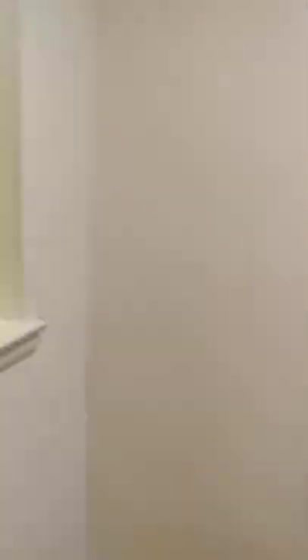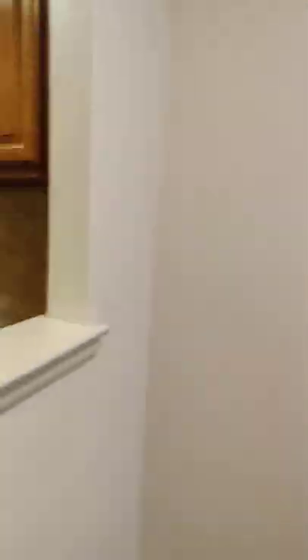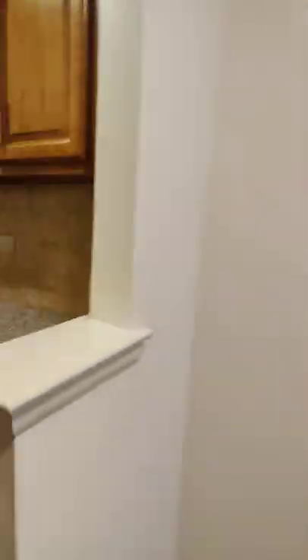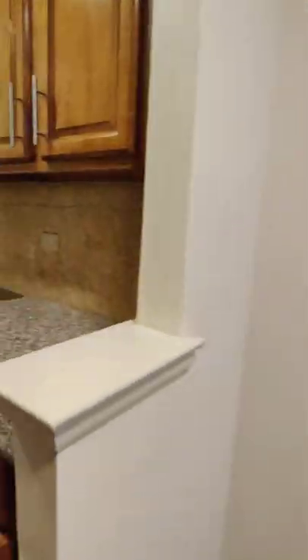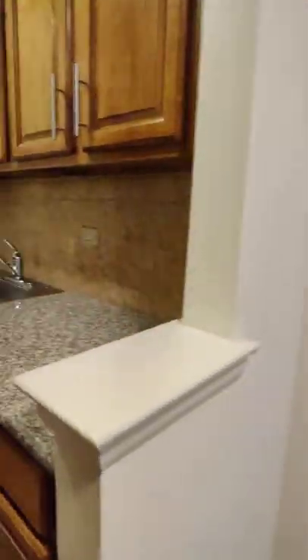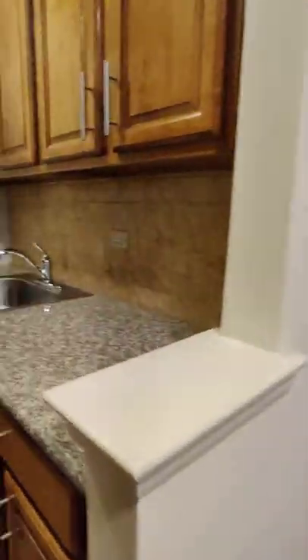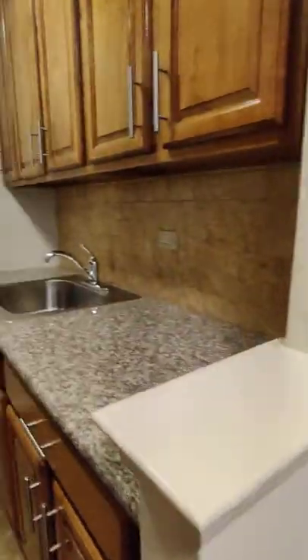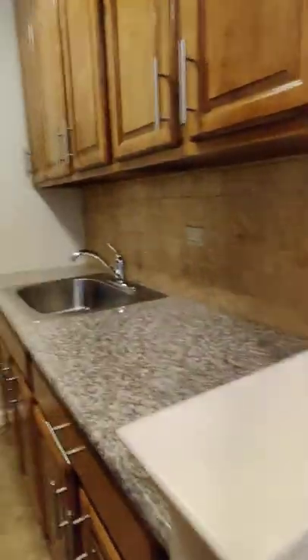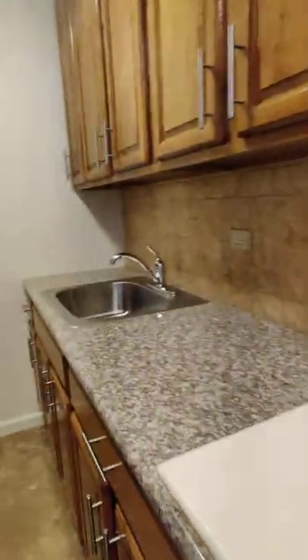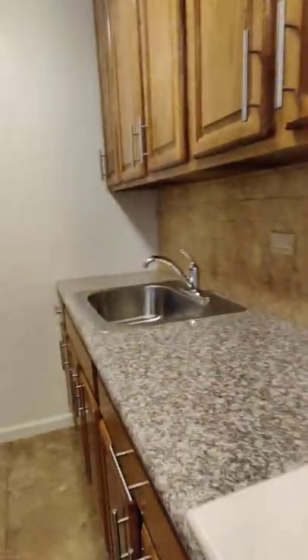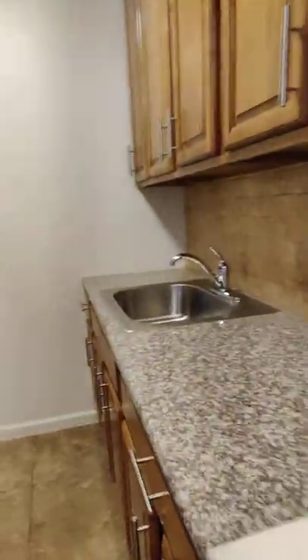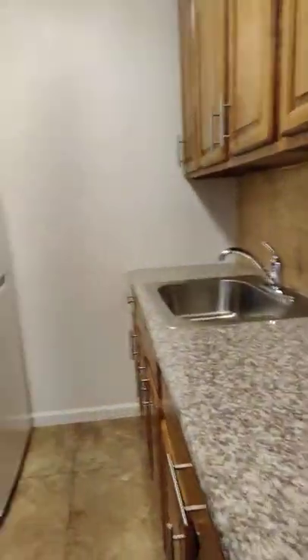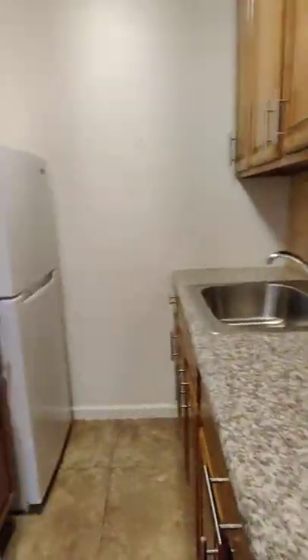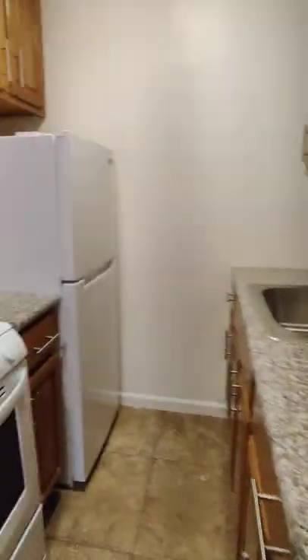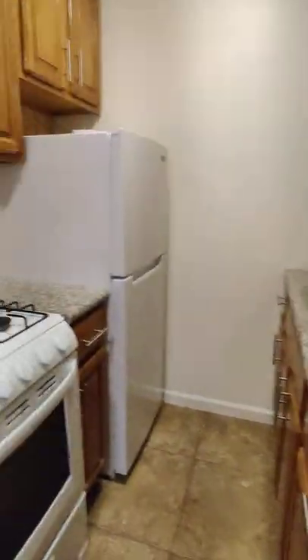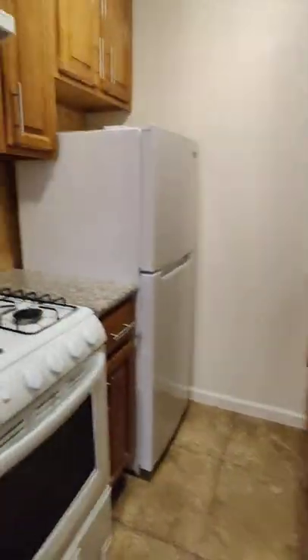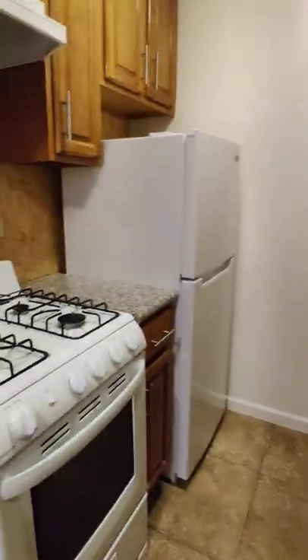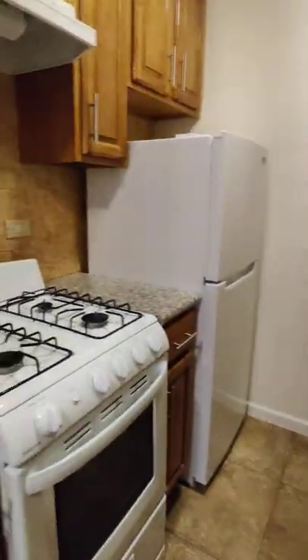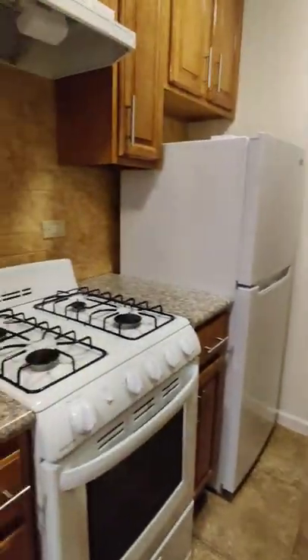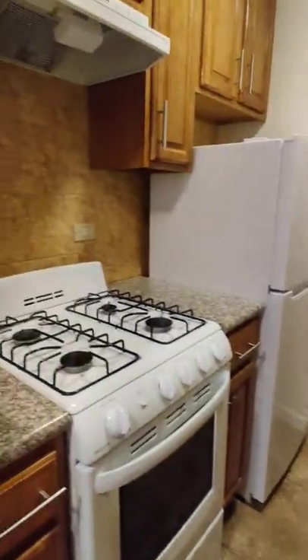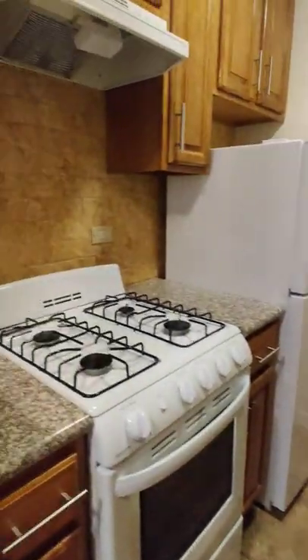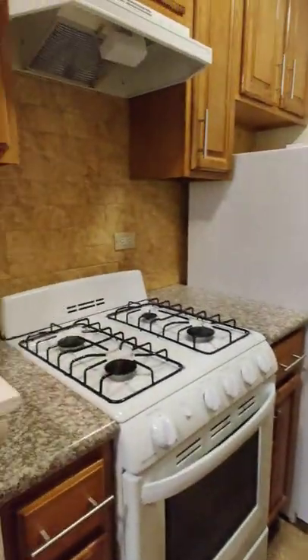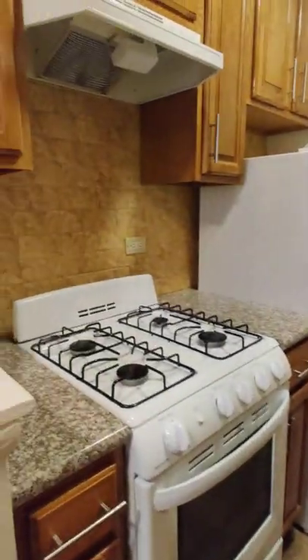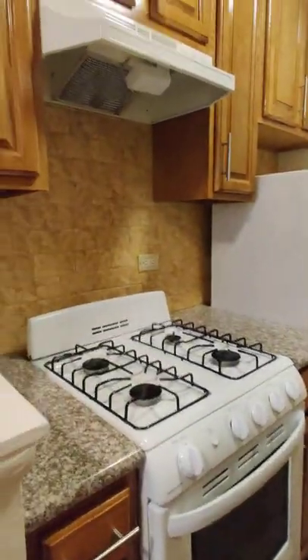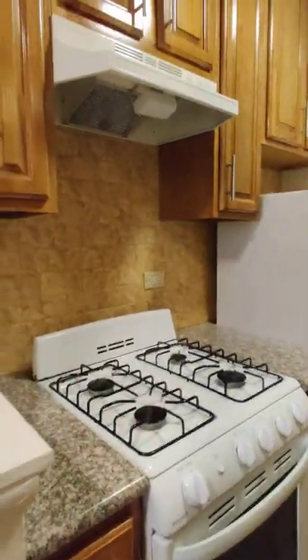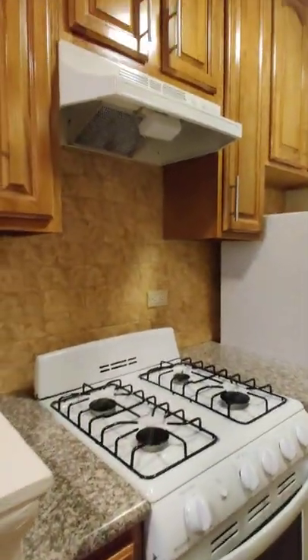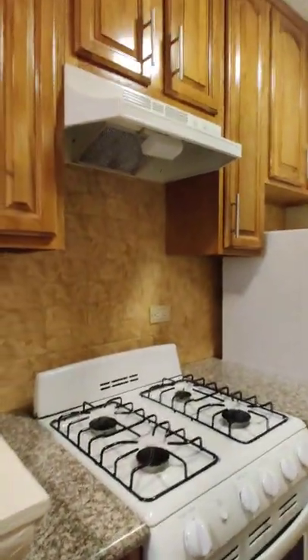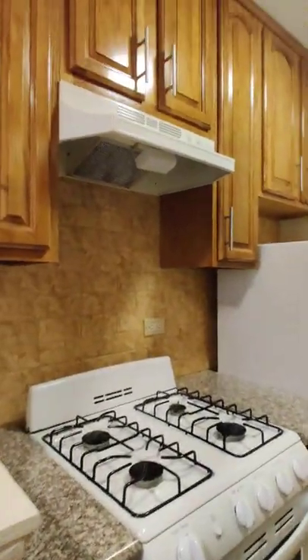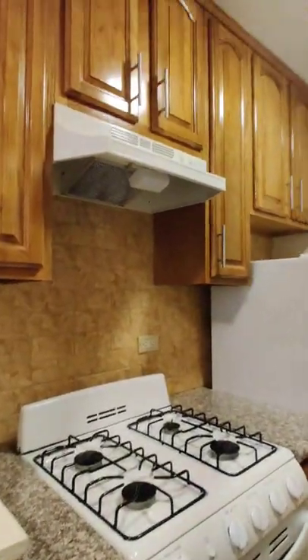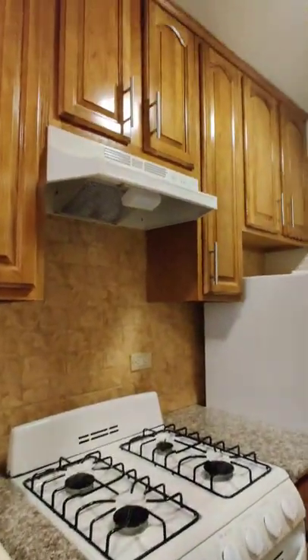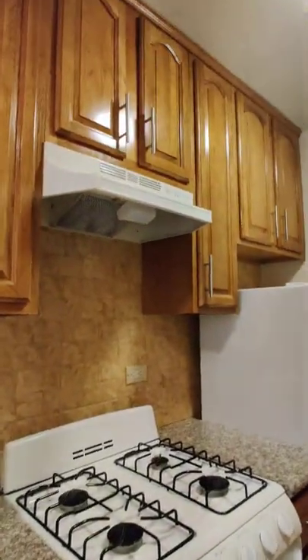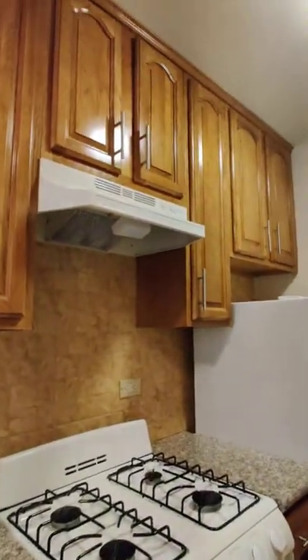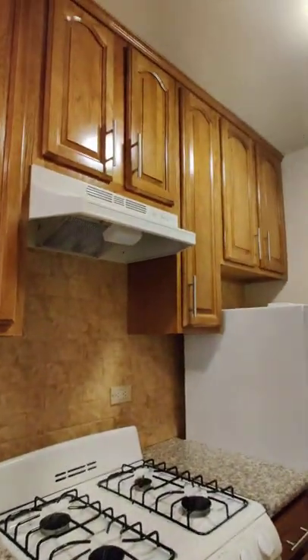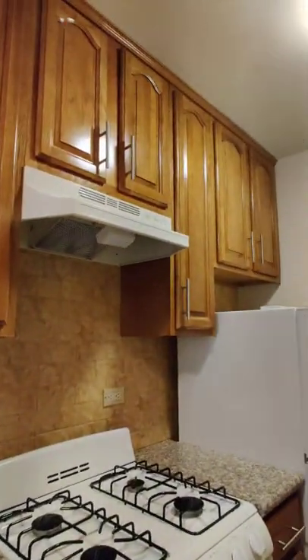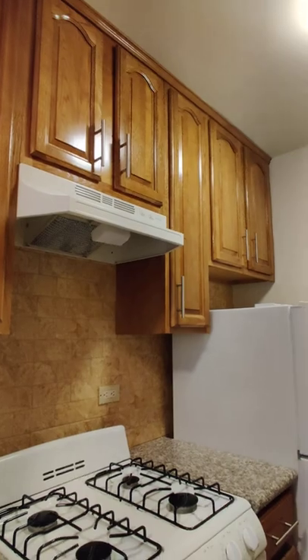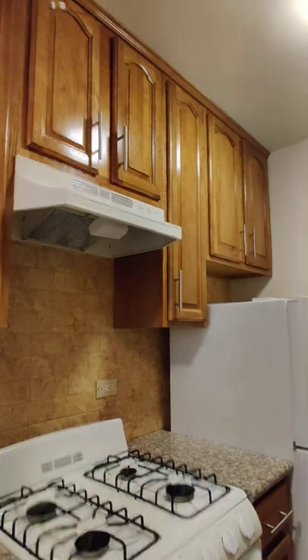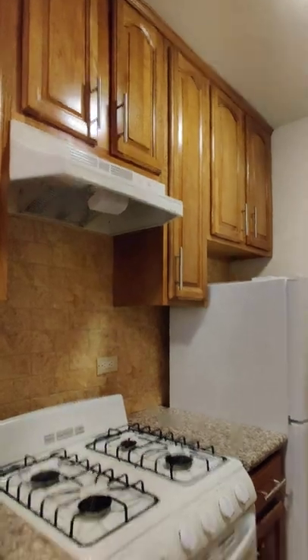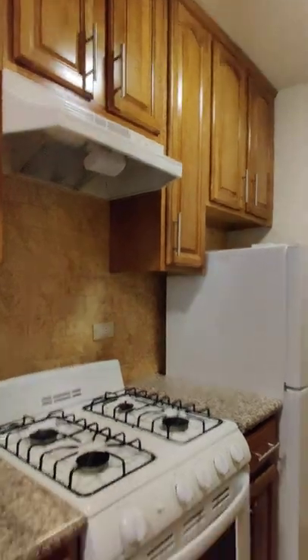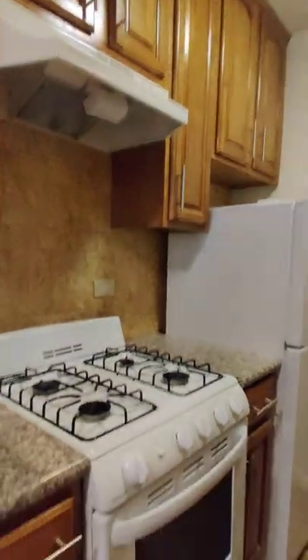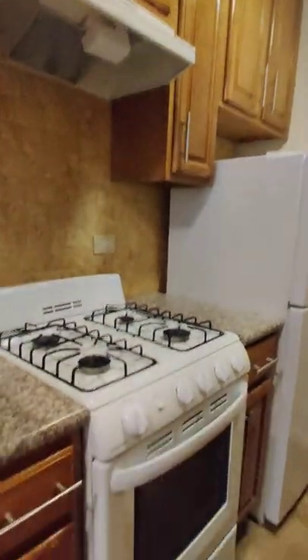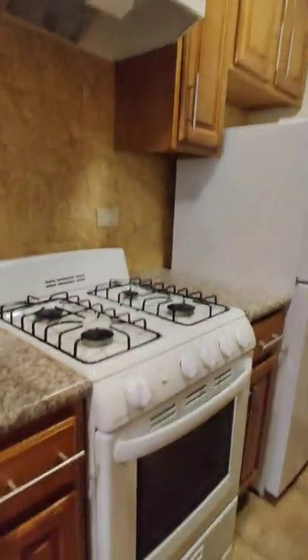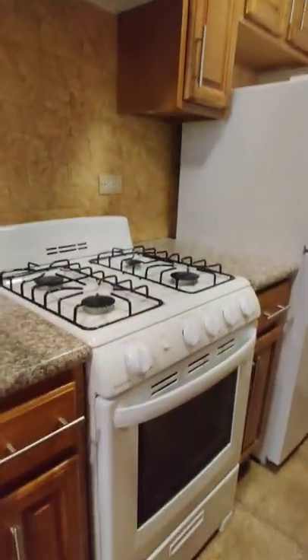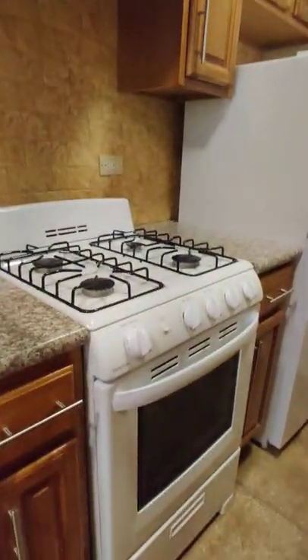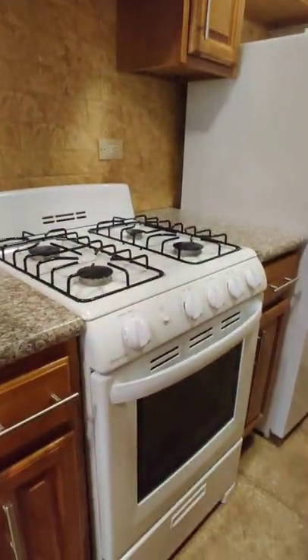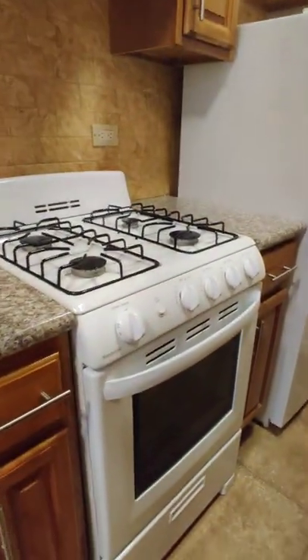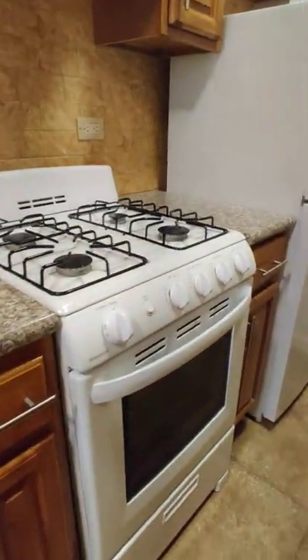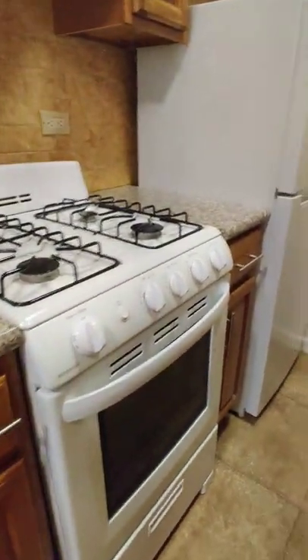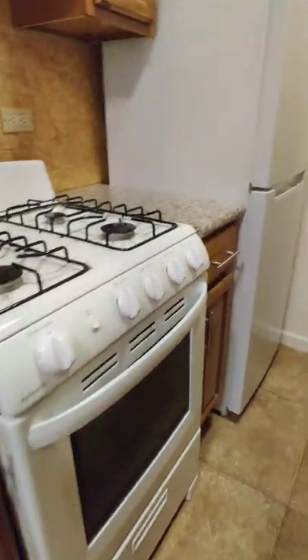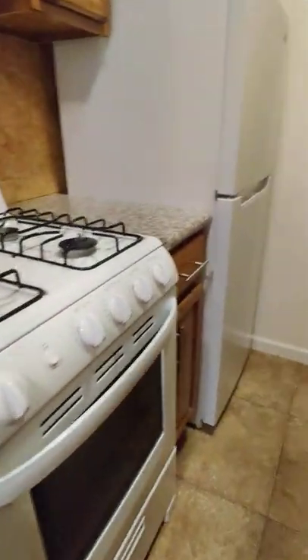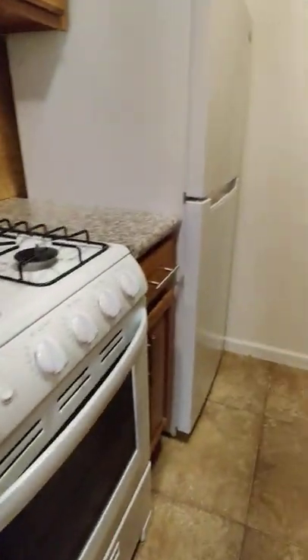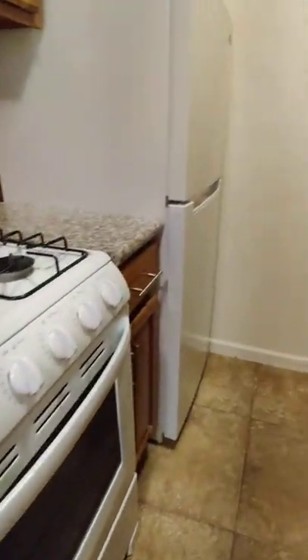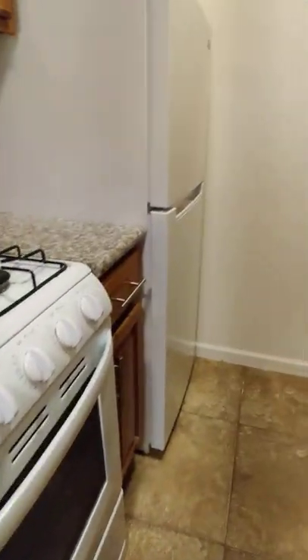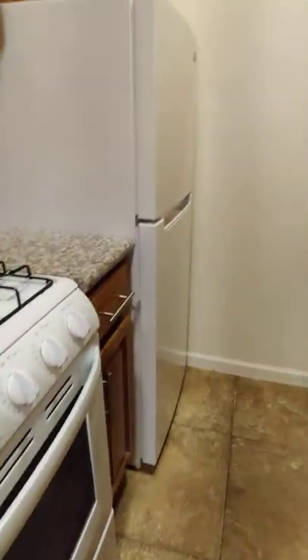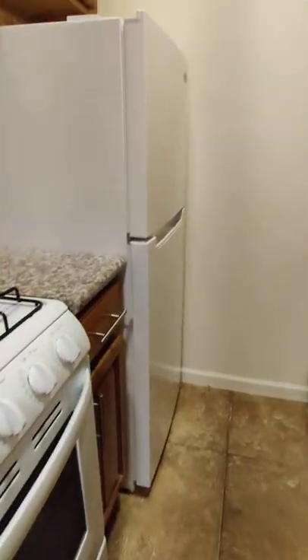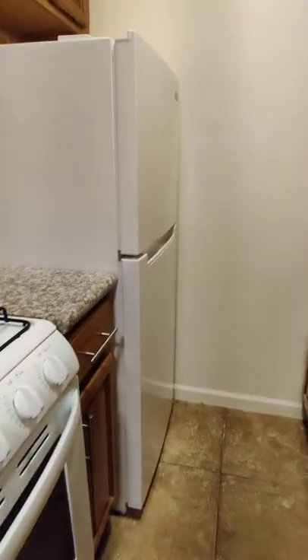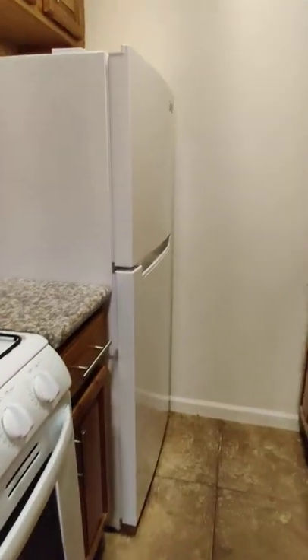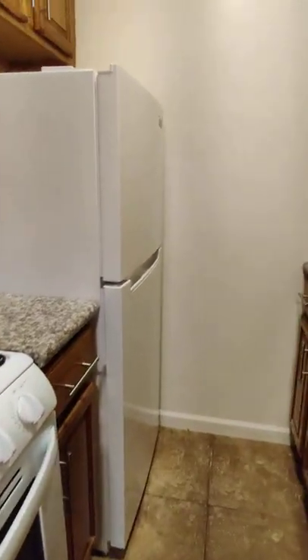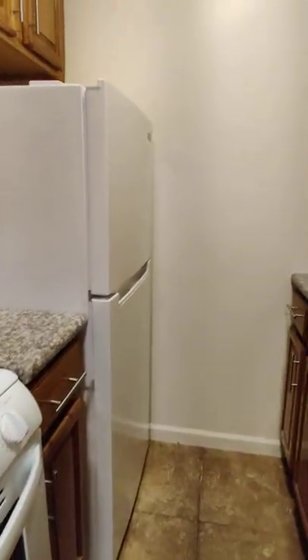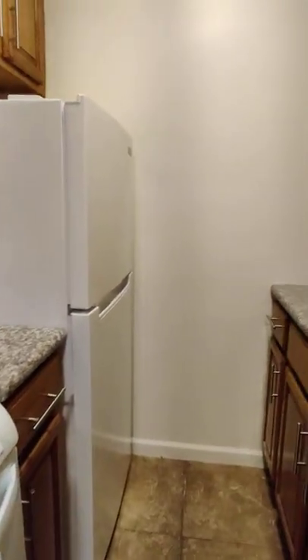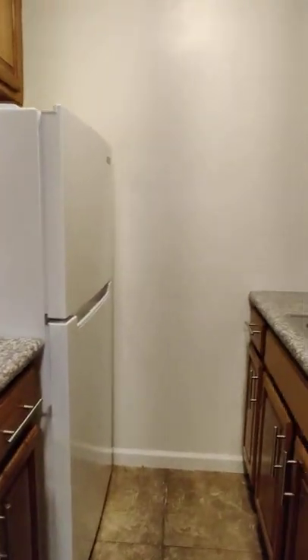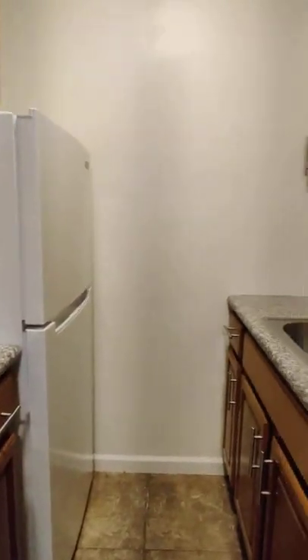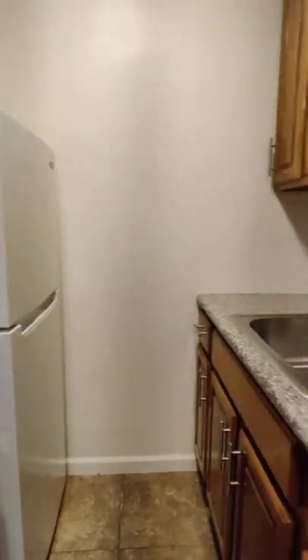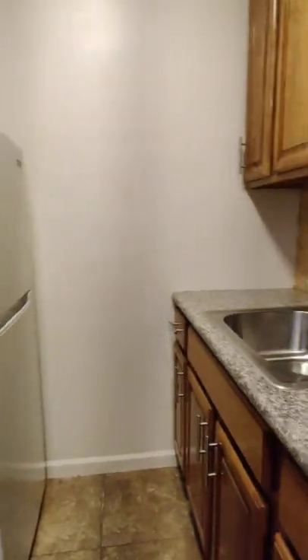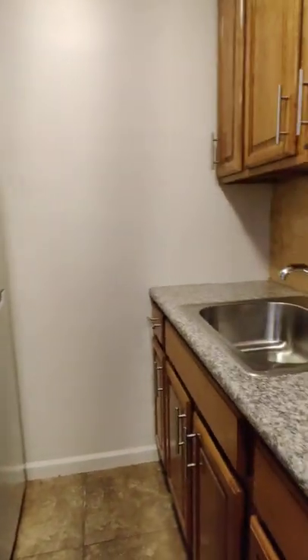And check out this newly done kitchen. Lots of cabinet space, brand new stove, brand new fridge.